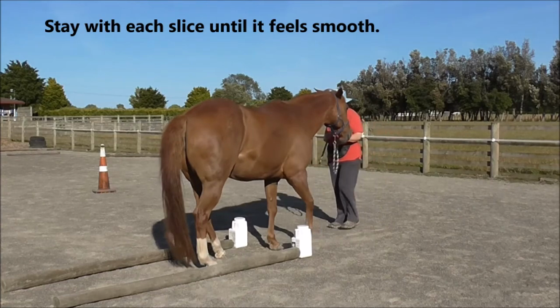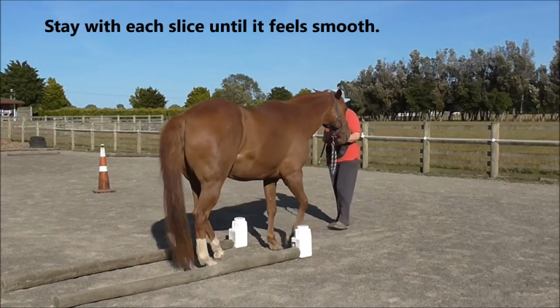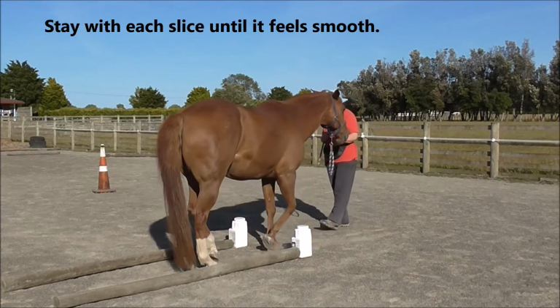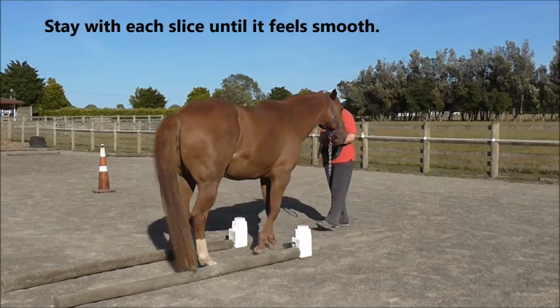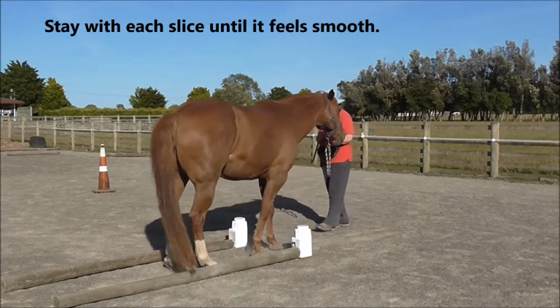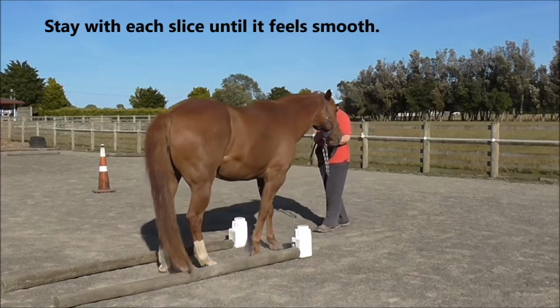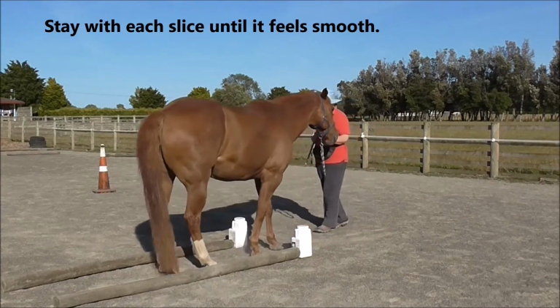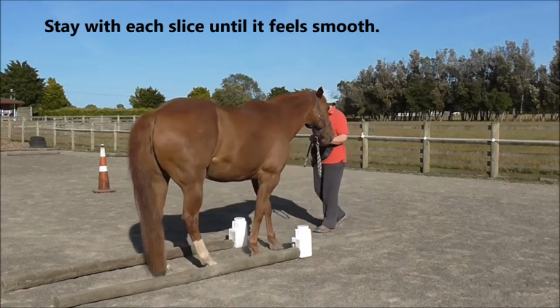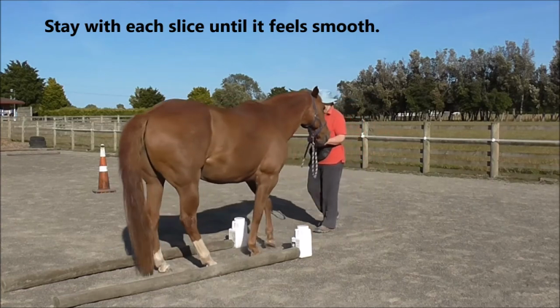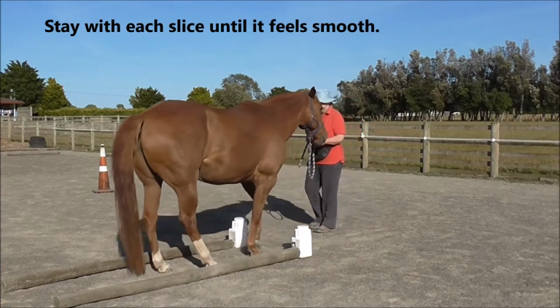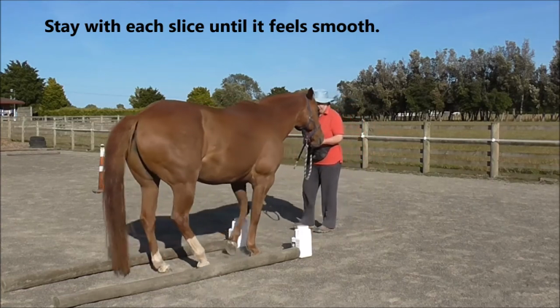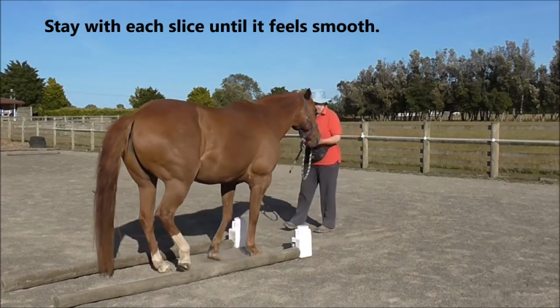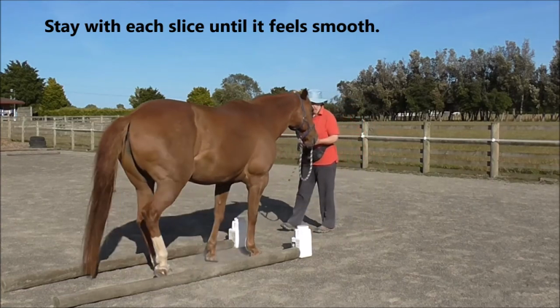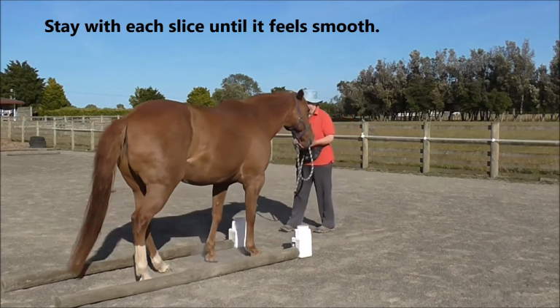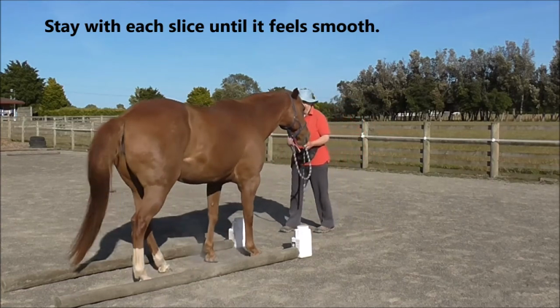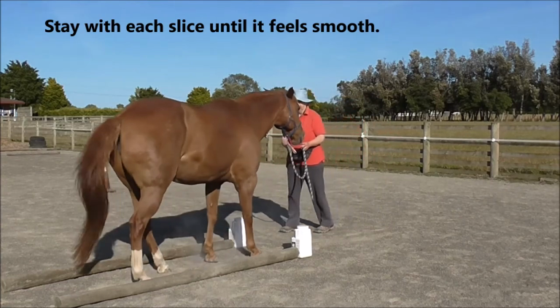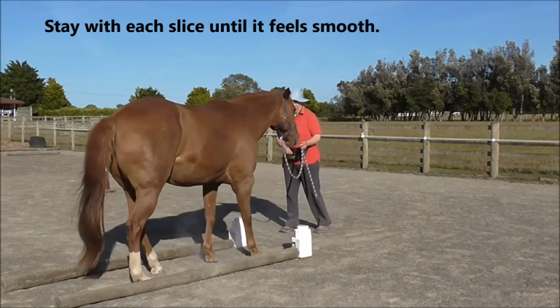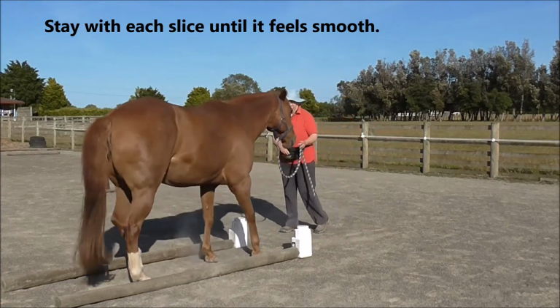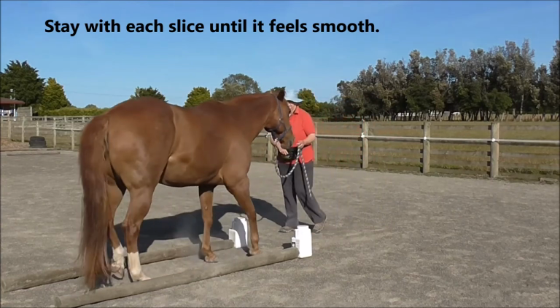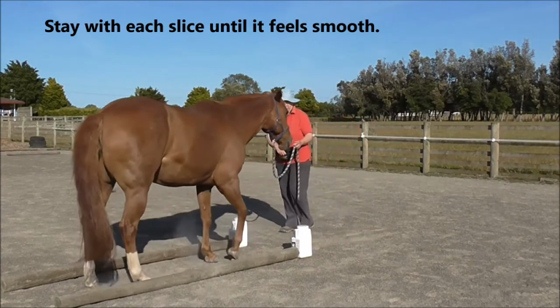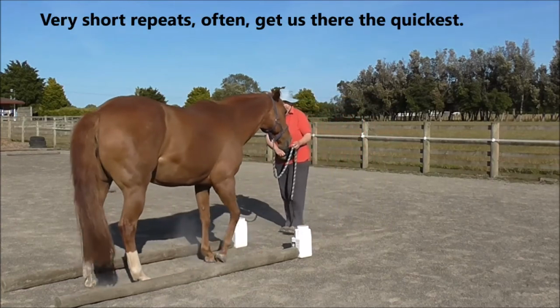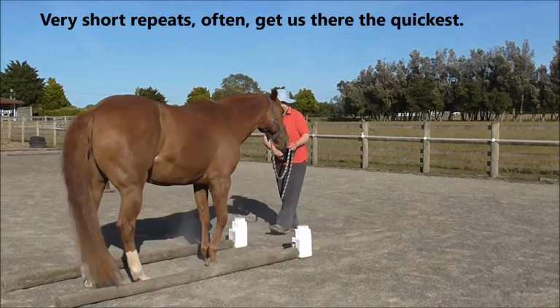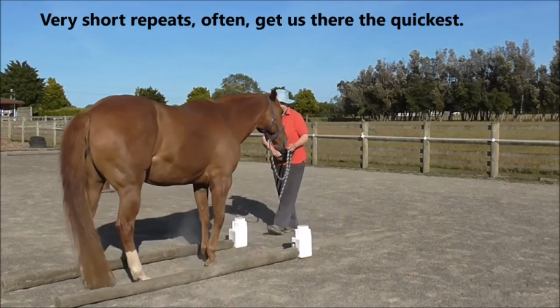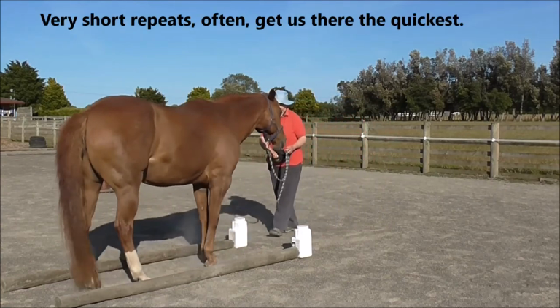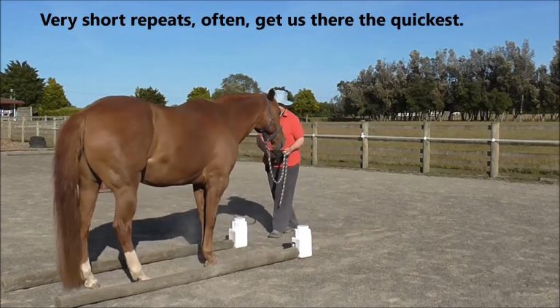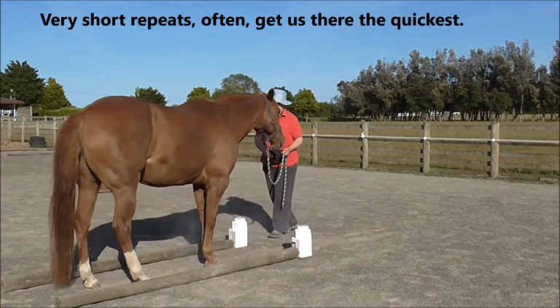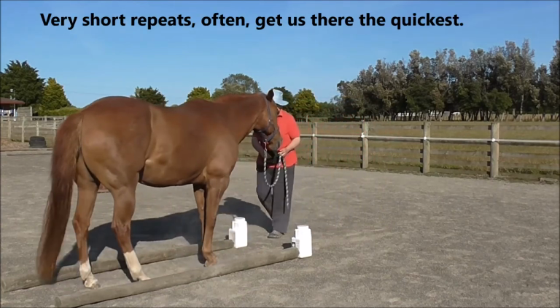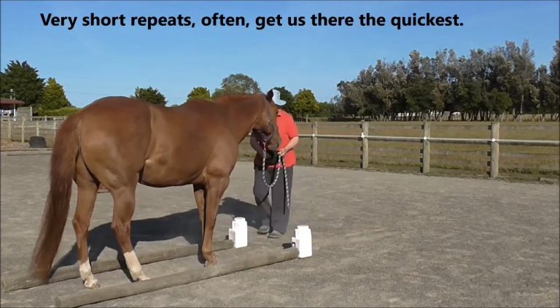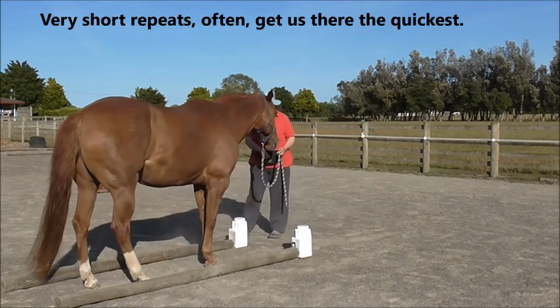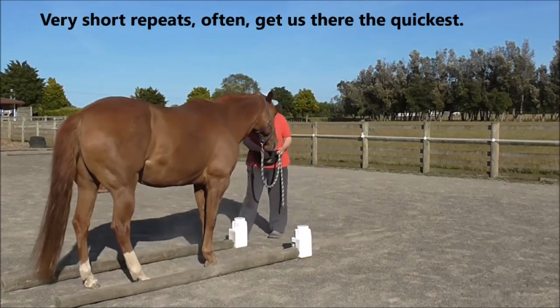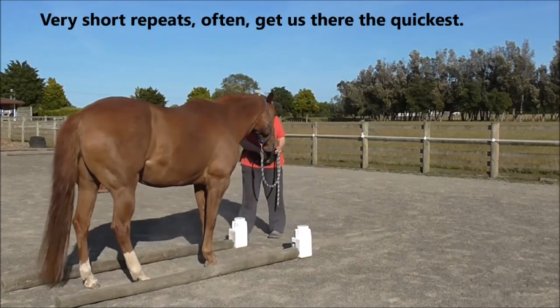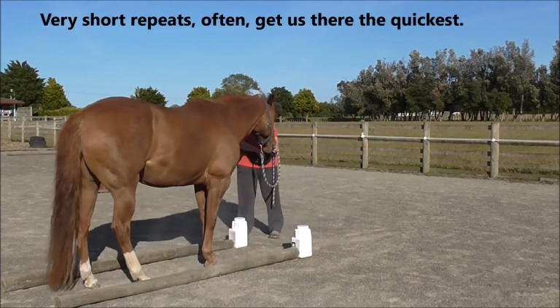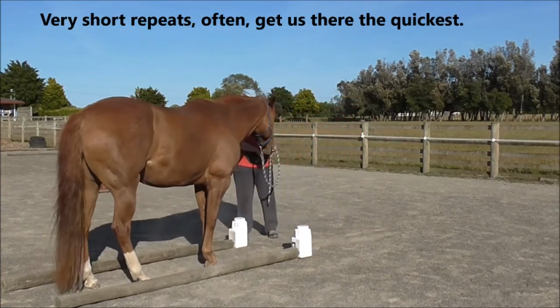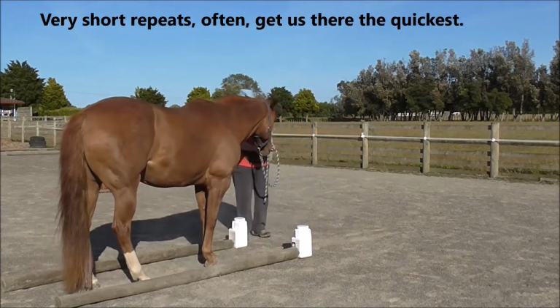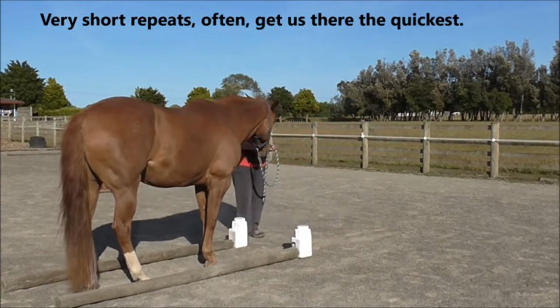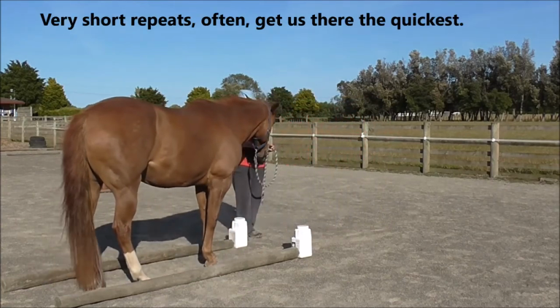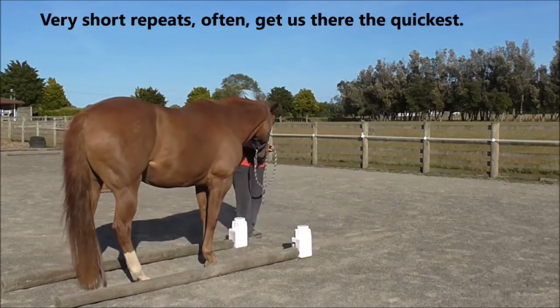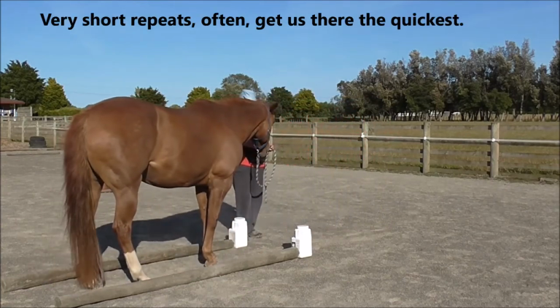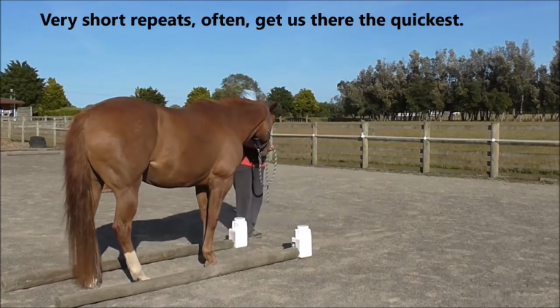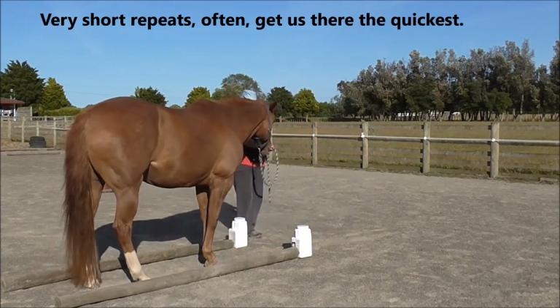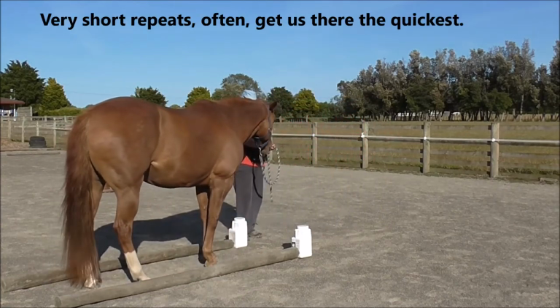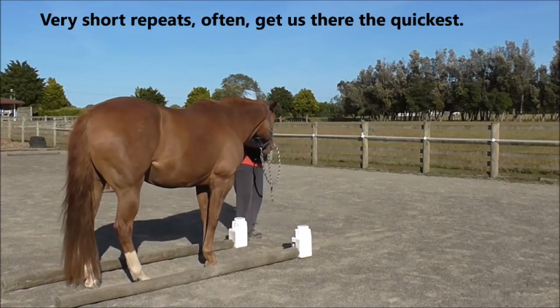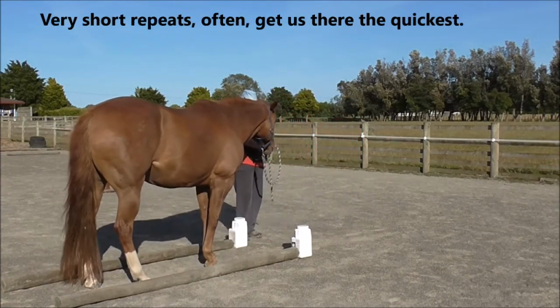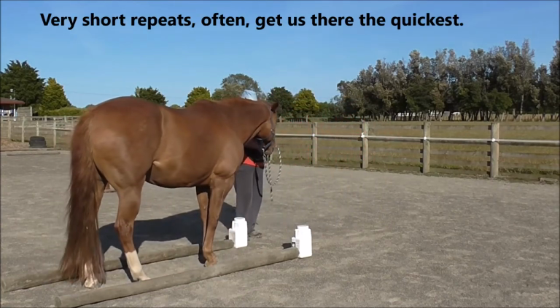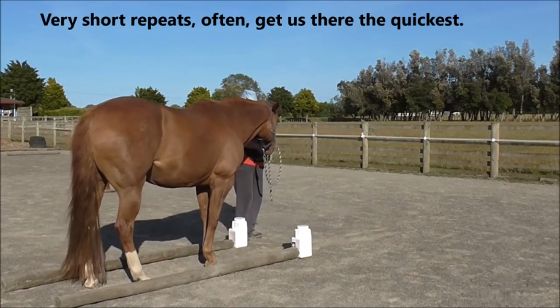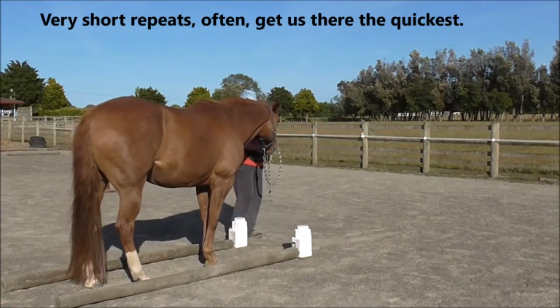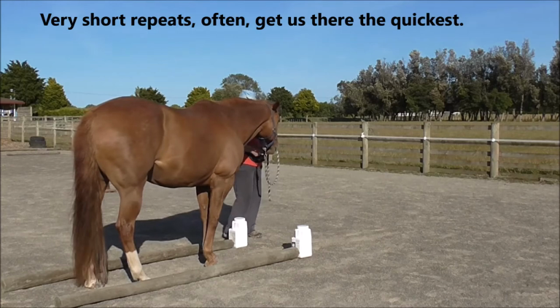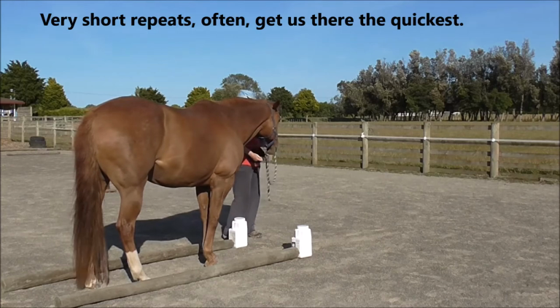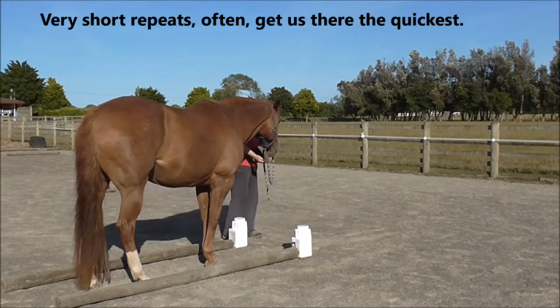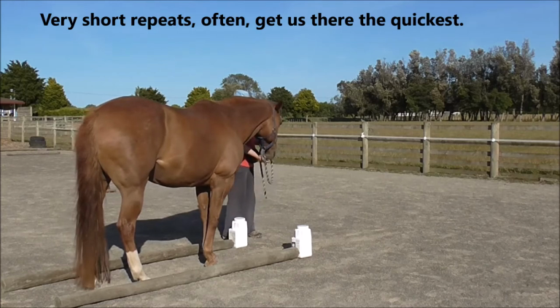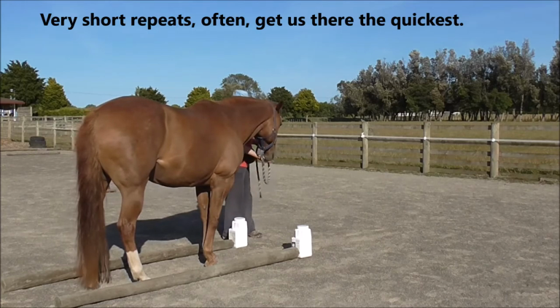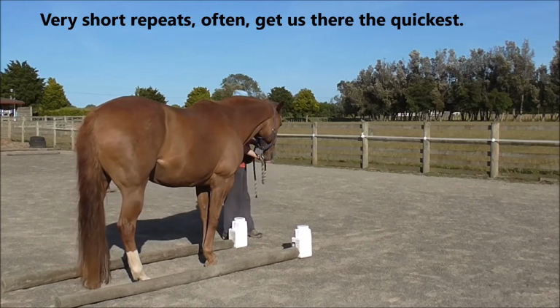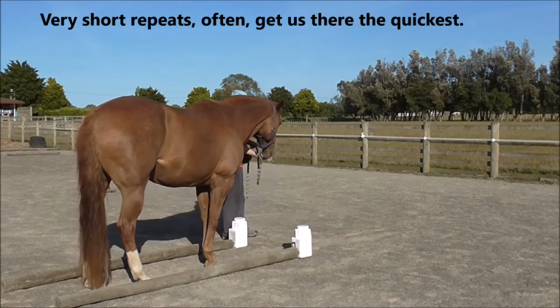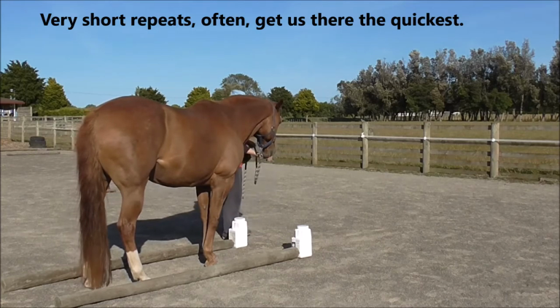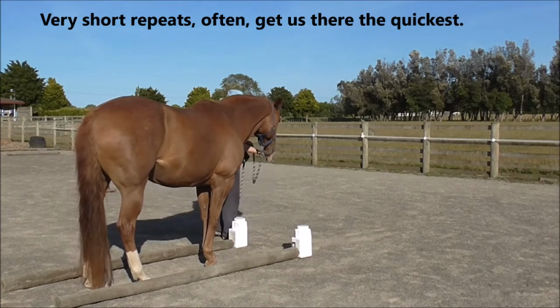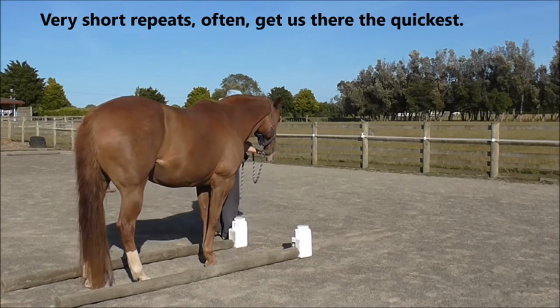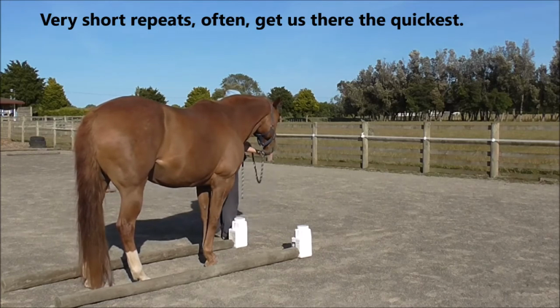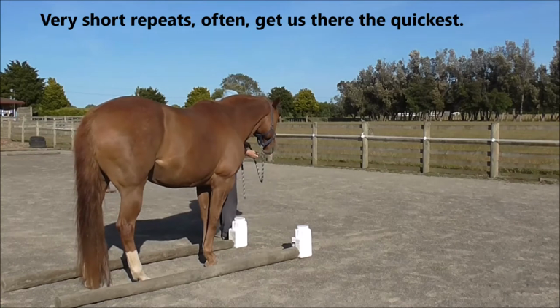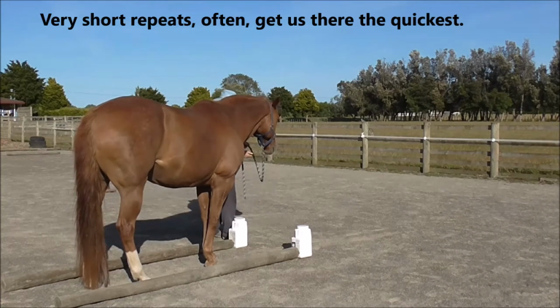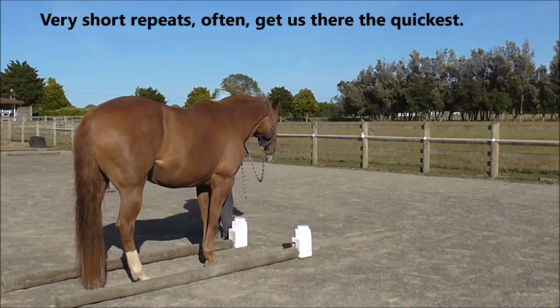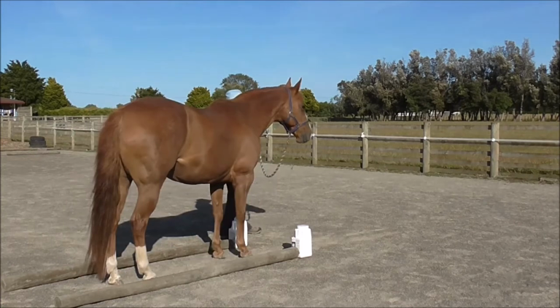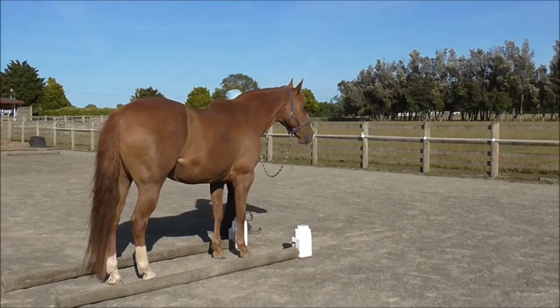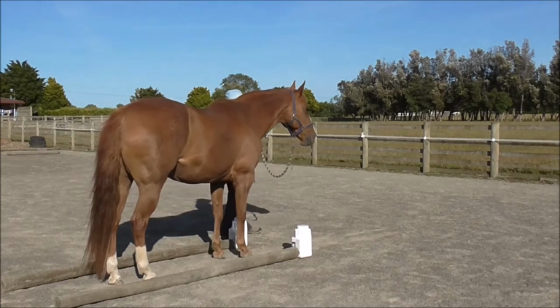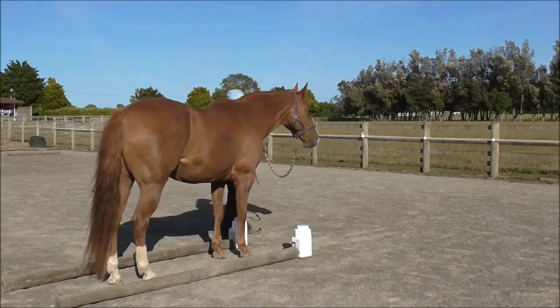Stay with each of these slices until it feels smooth. Very short repeats often get us there the quickest.